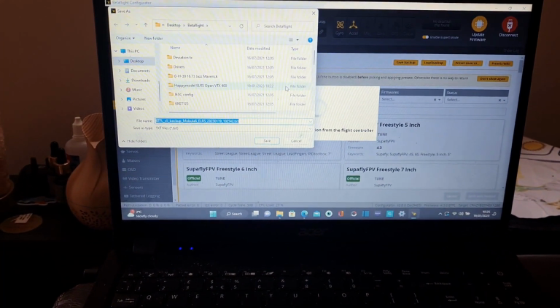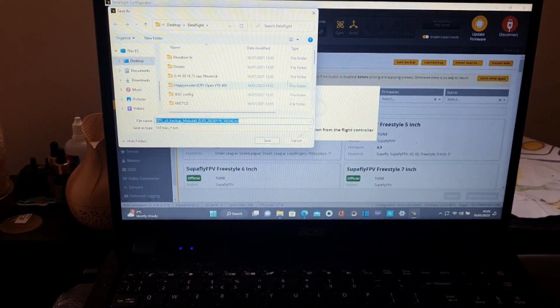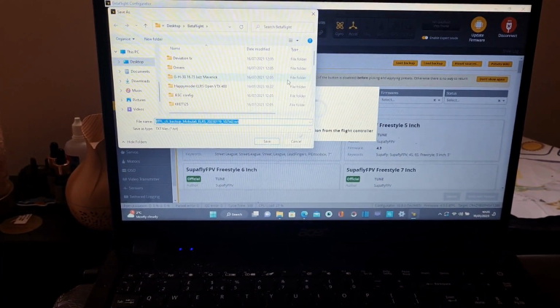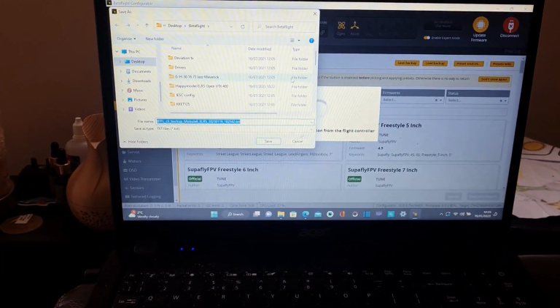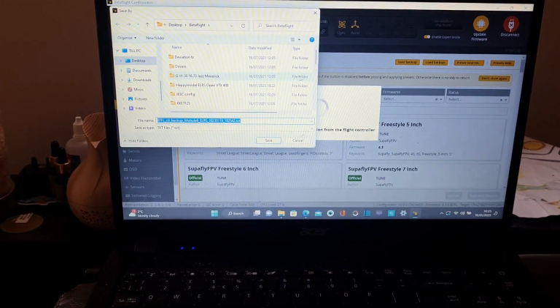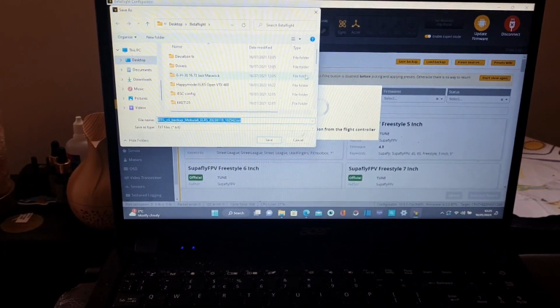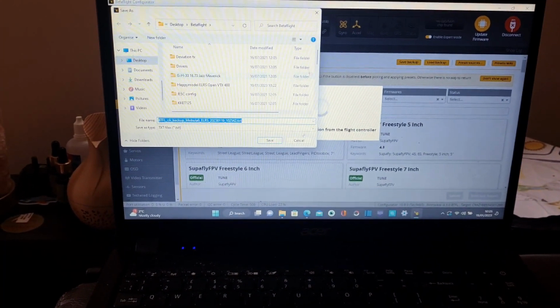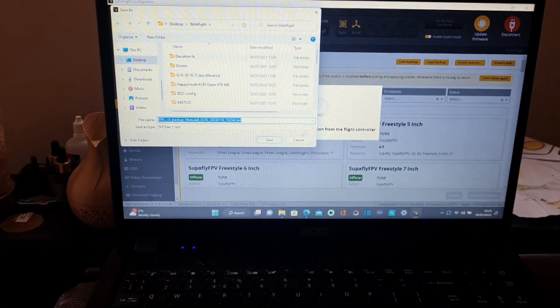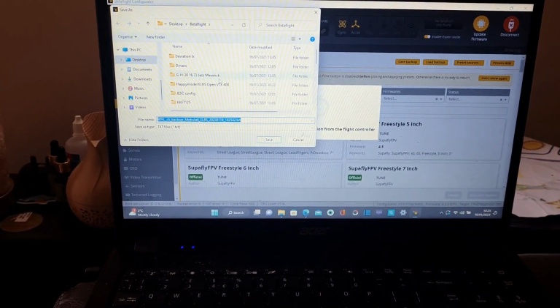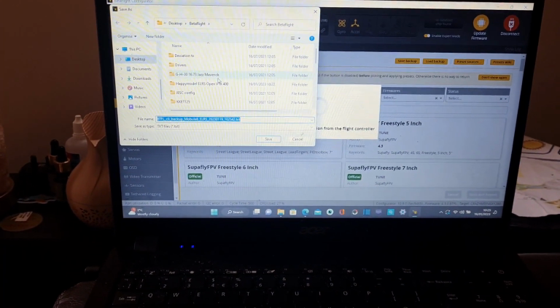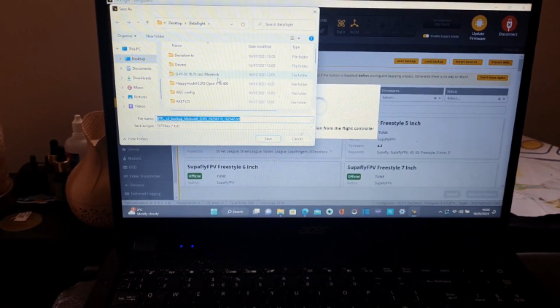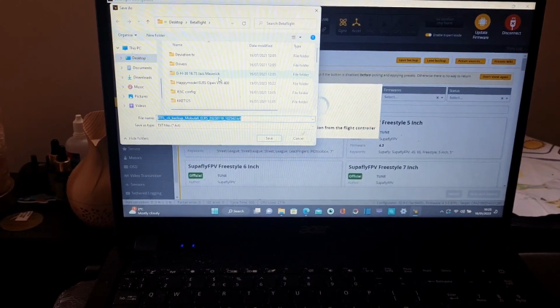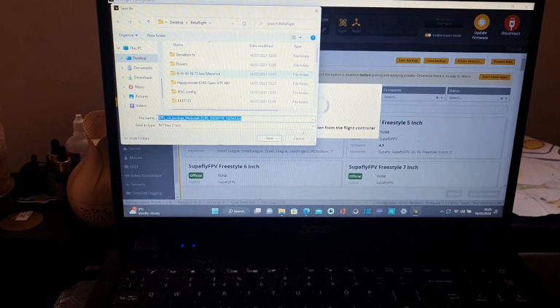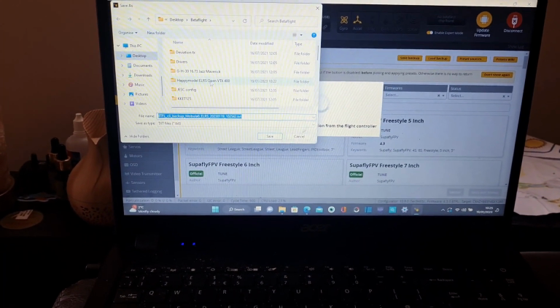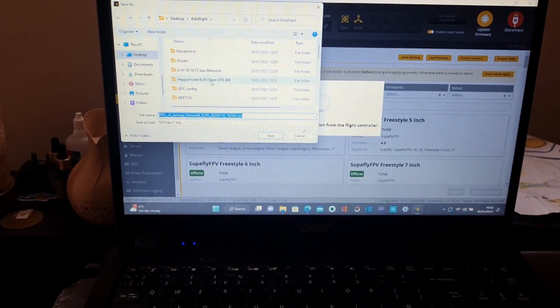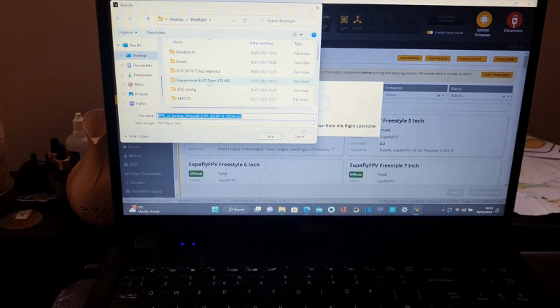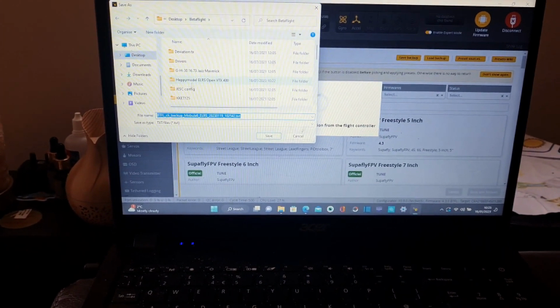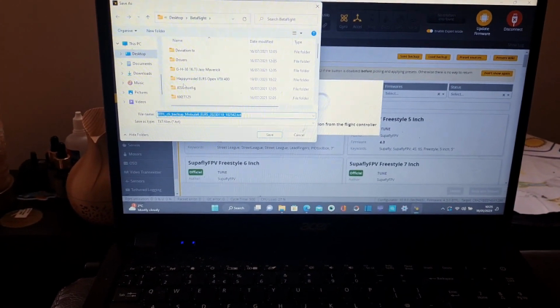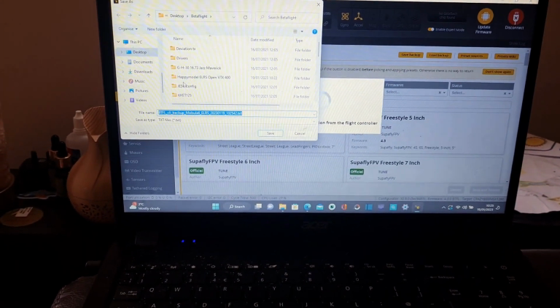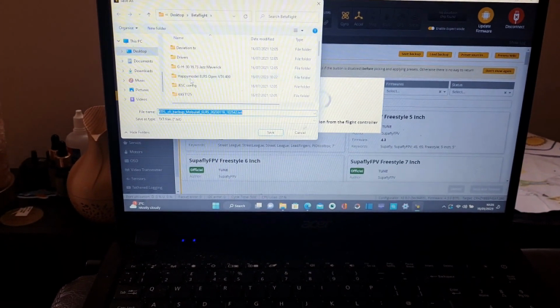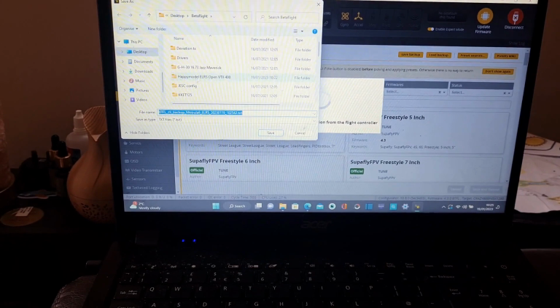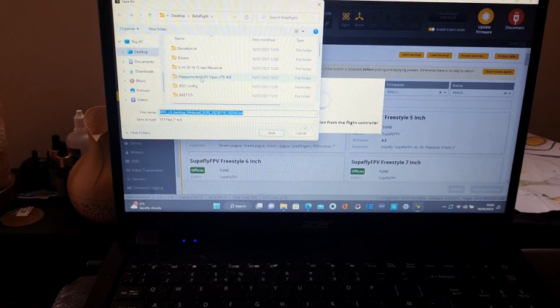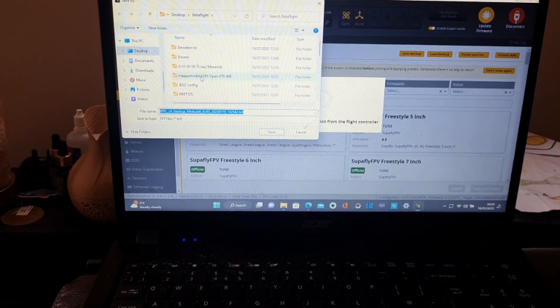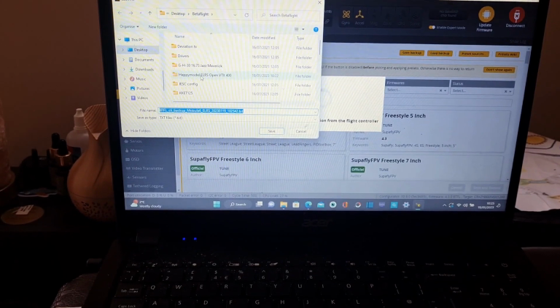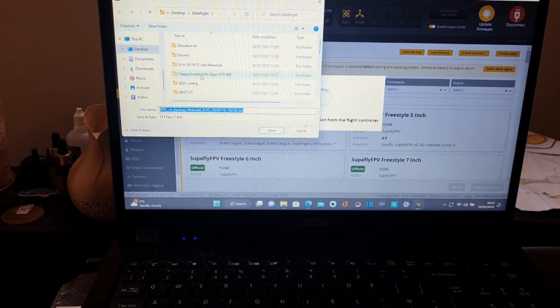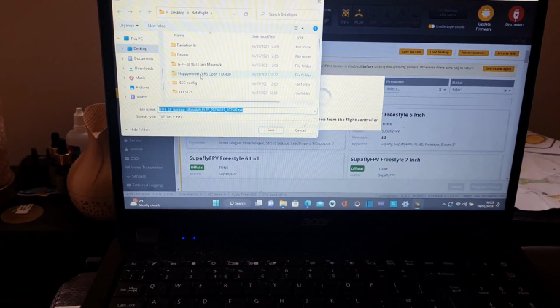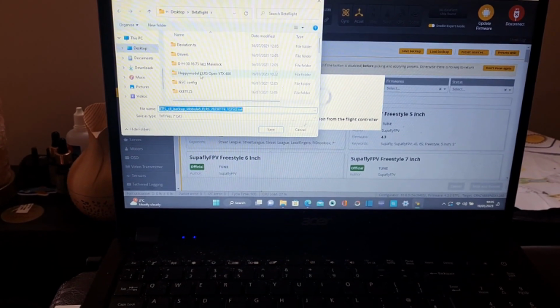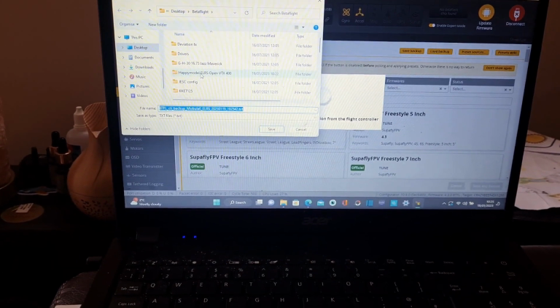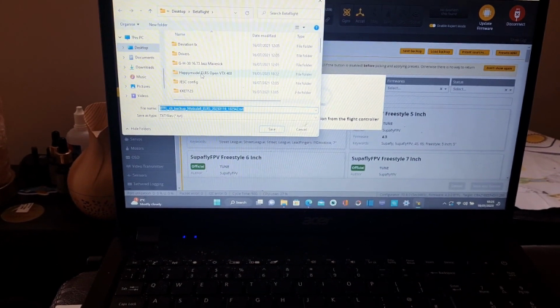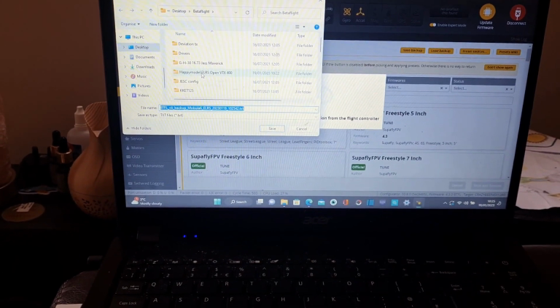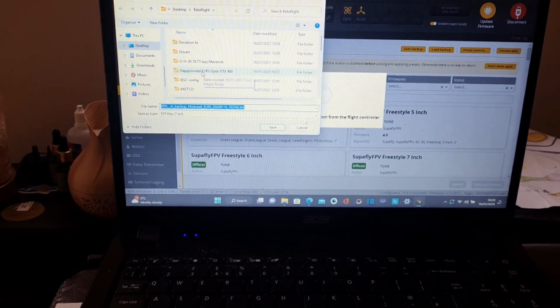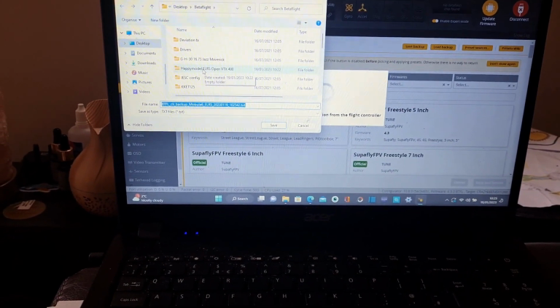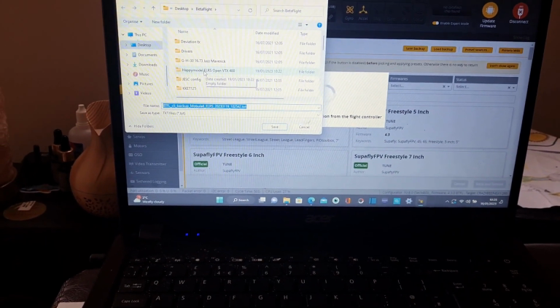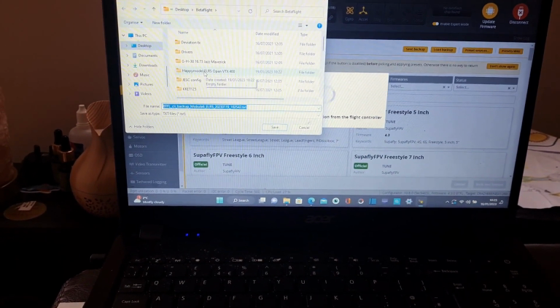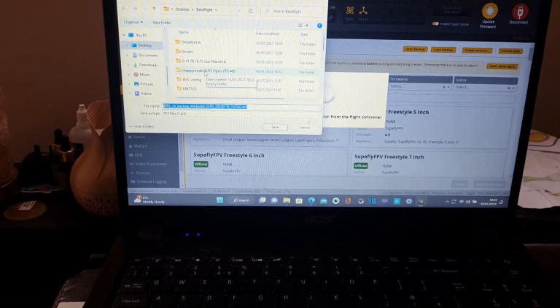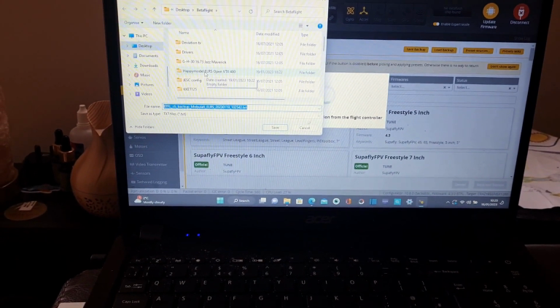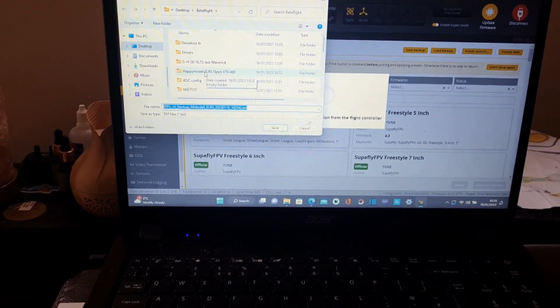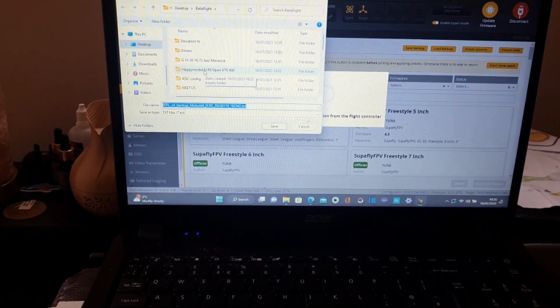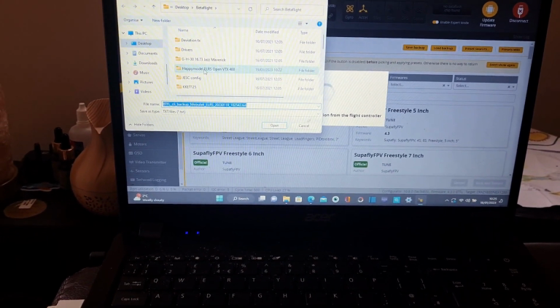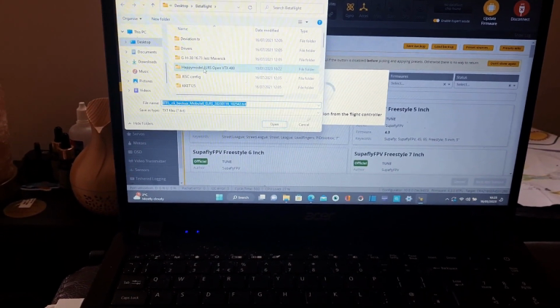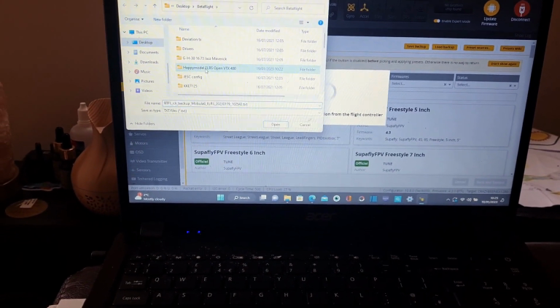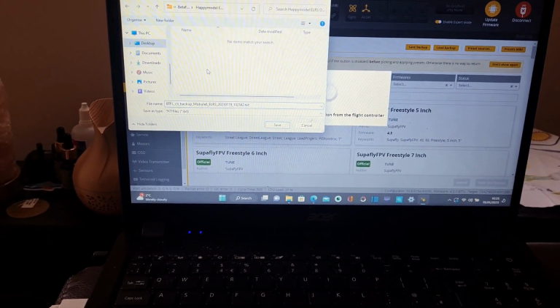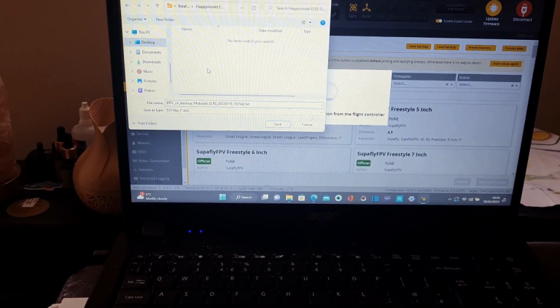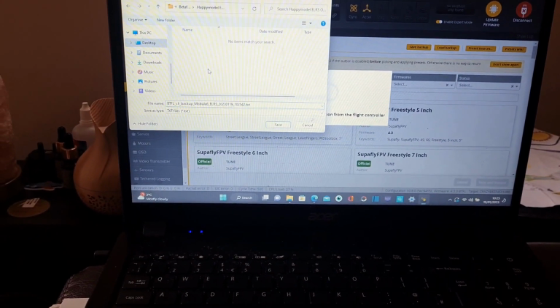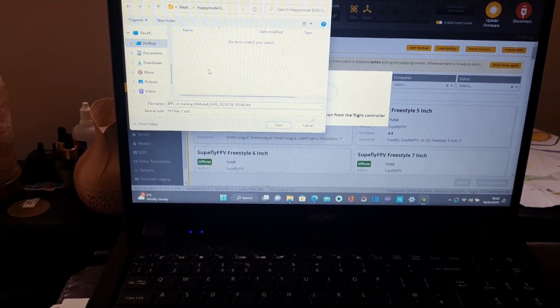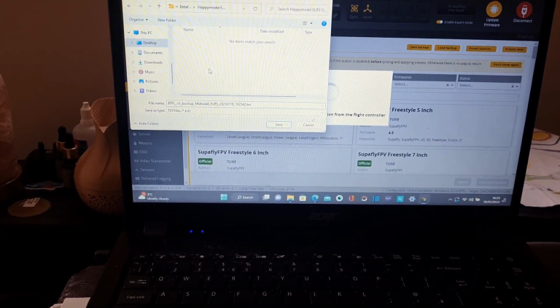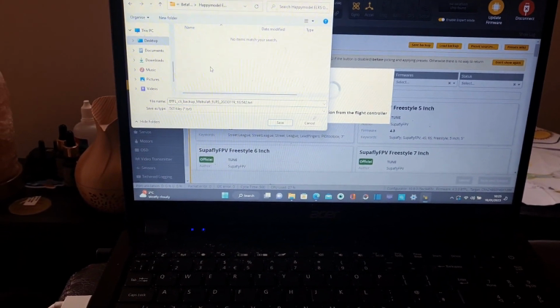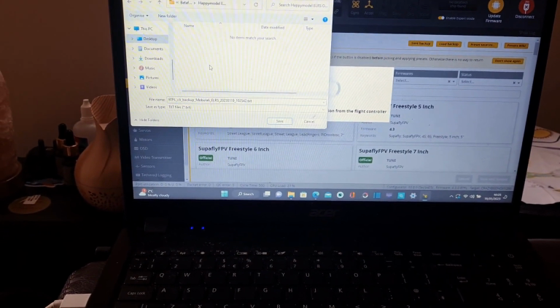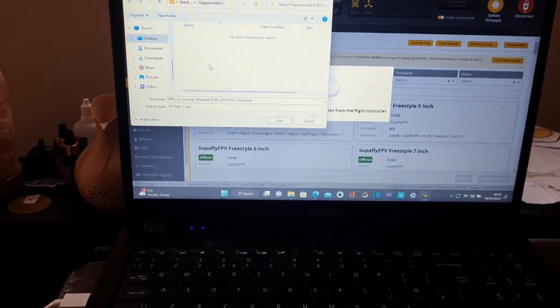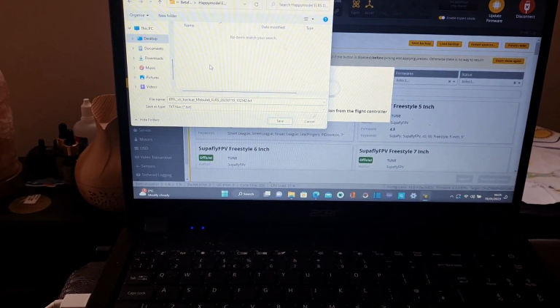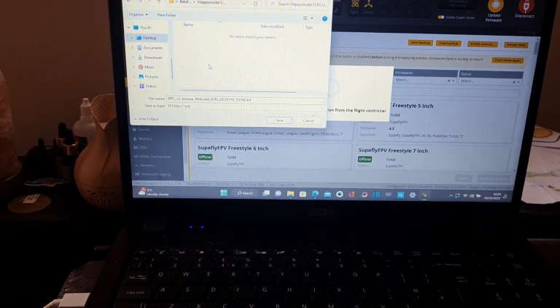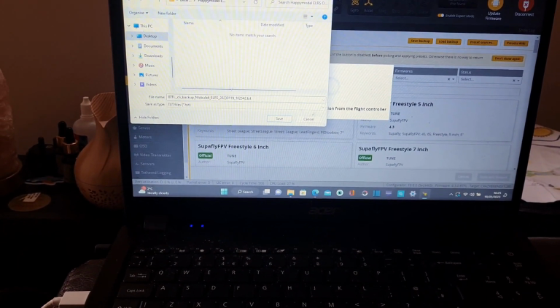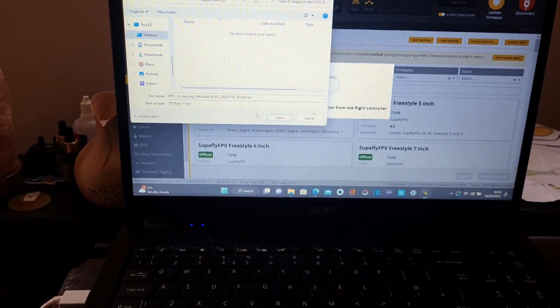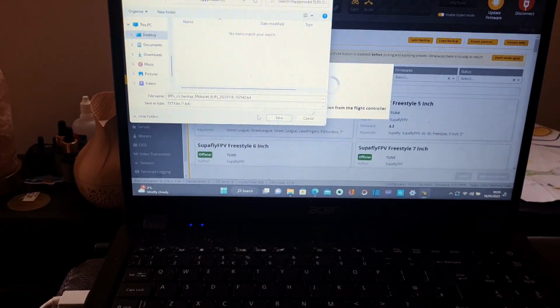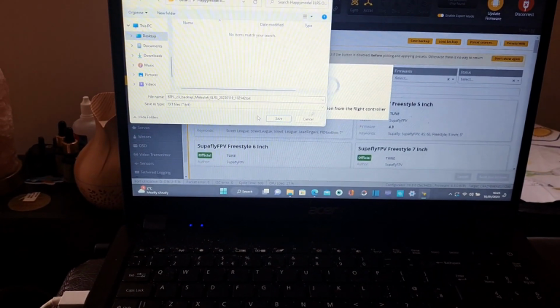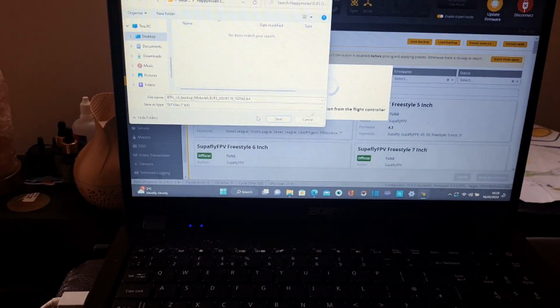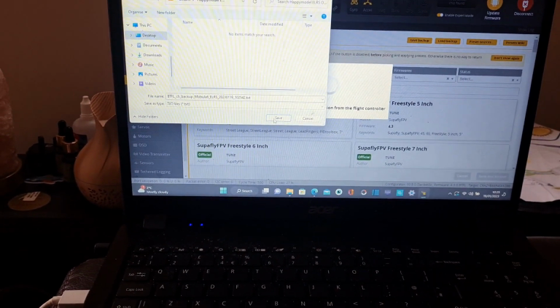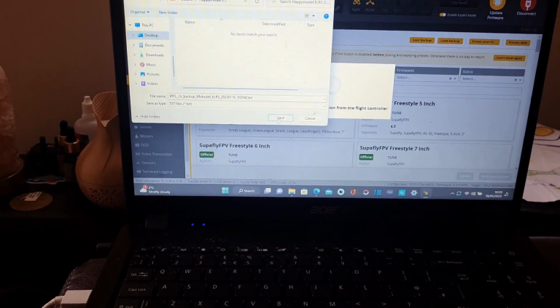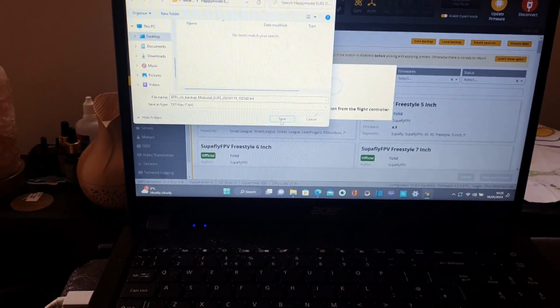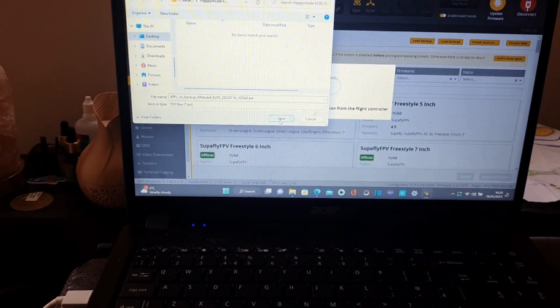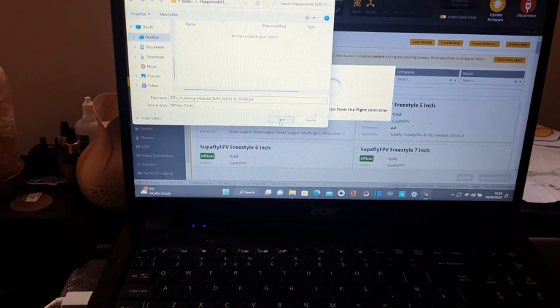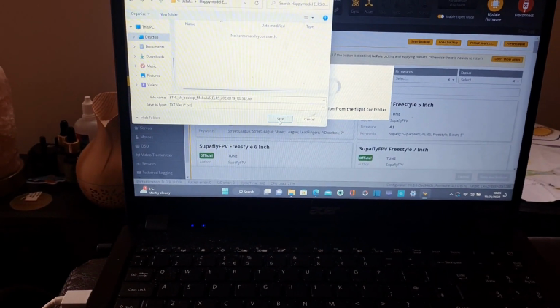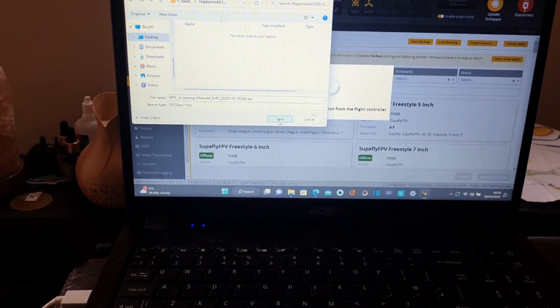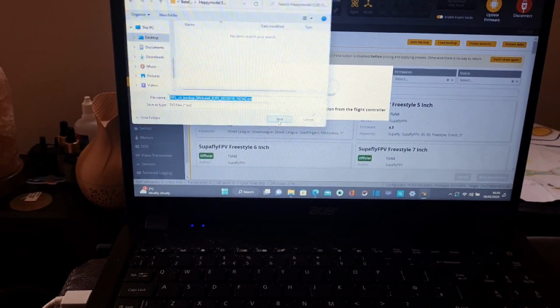I've made a folder already — Happy Model ELRS OpenBTX400, that's my board — and I'll save in there.